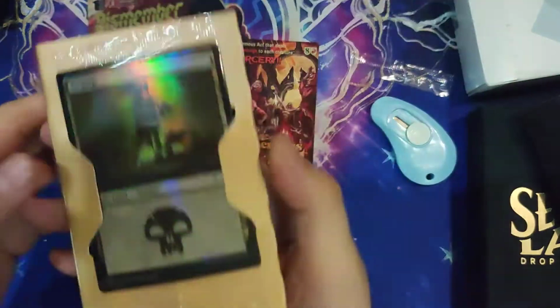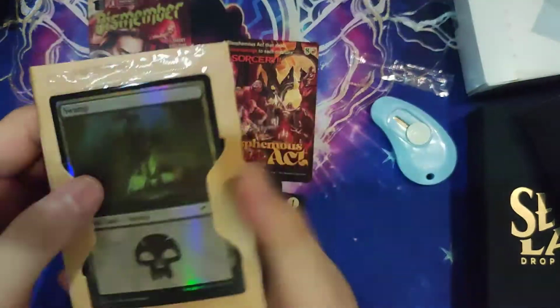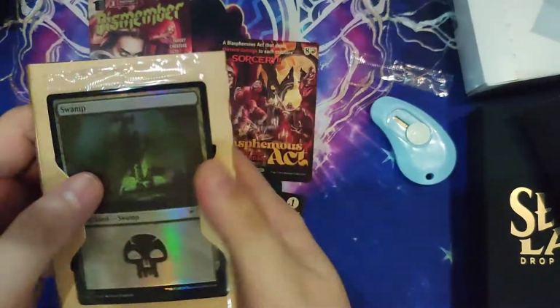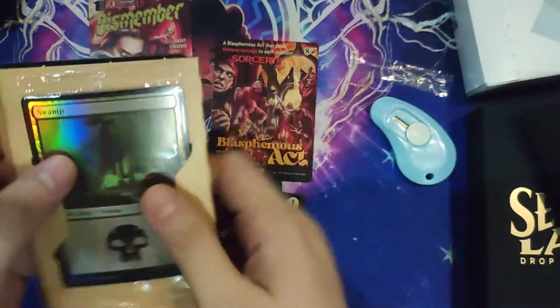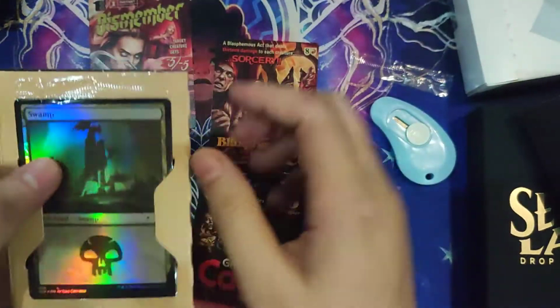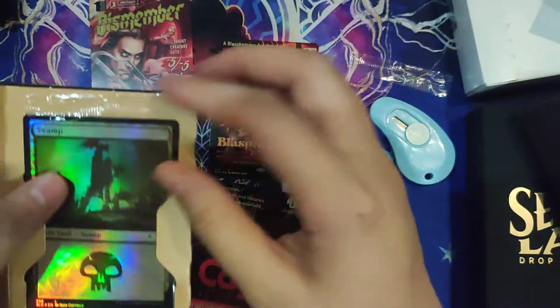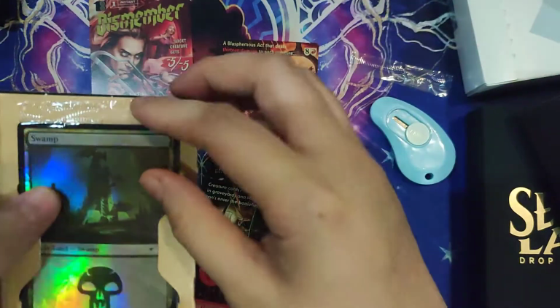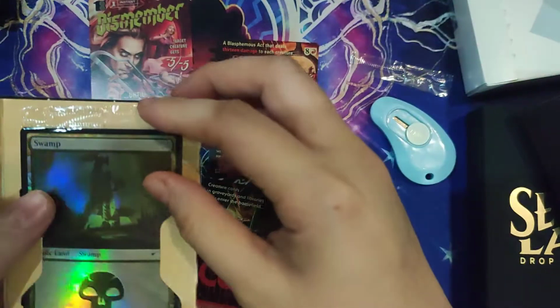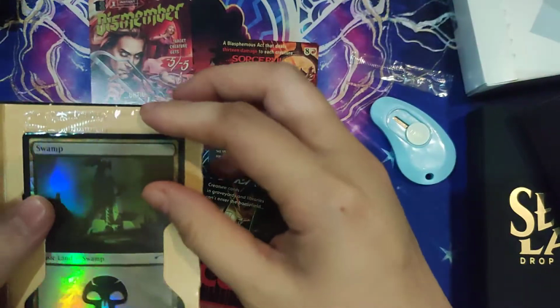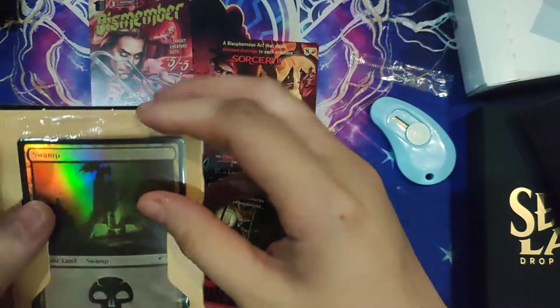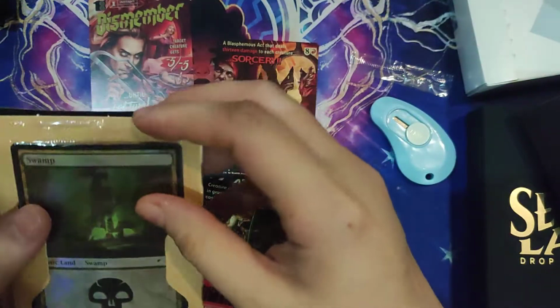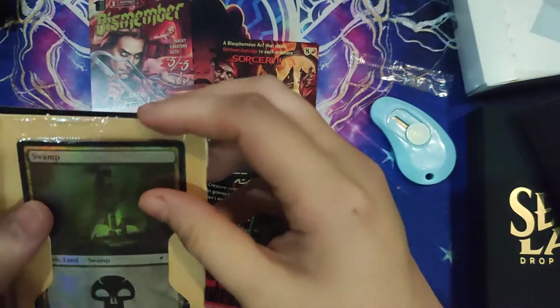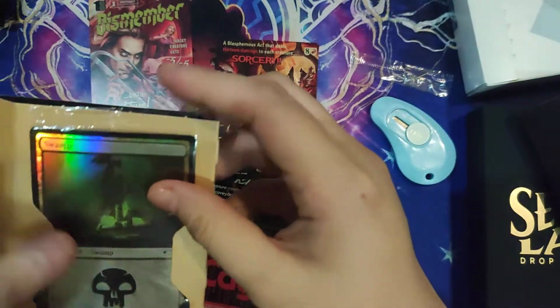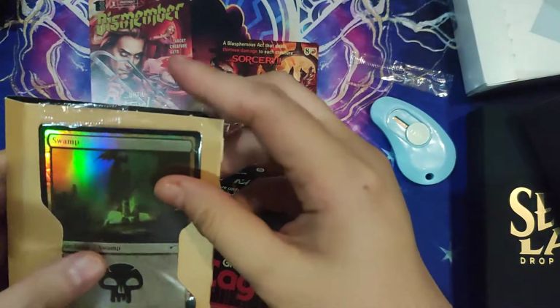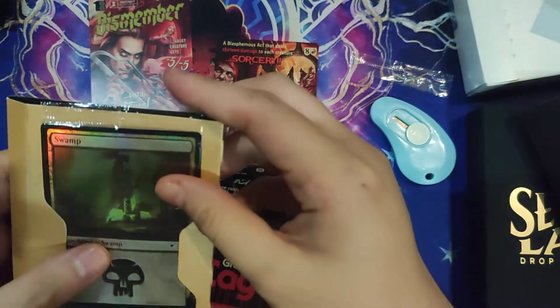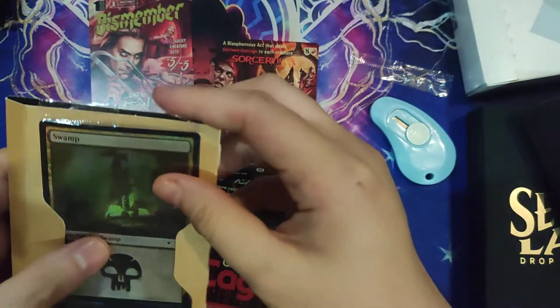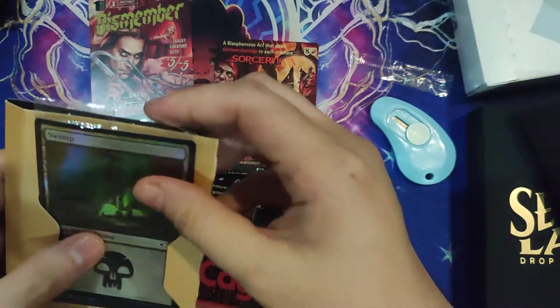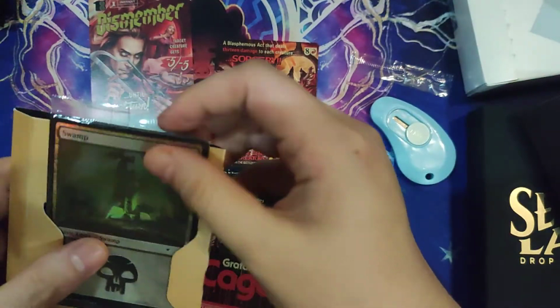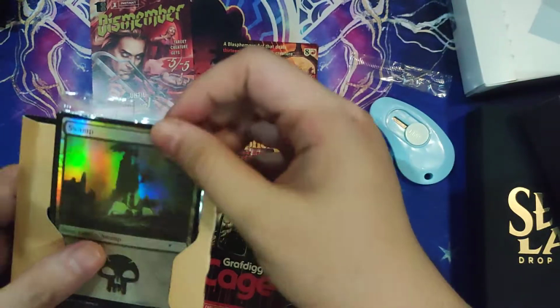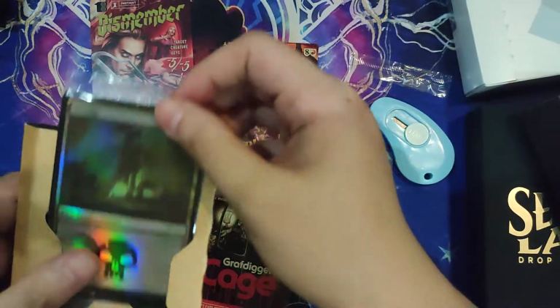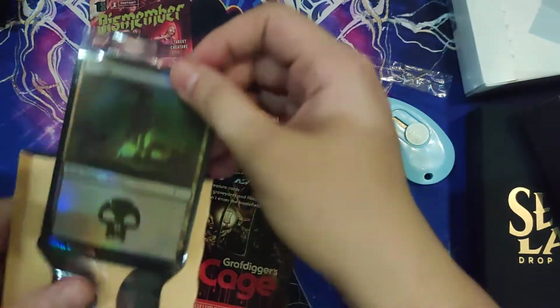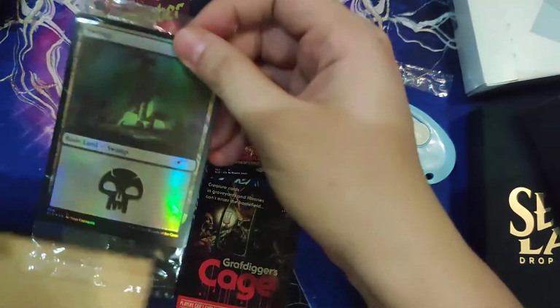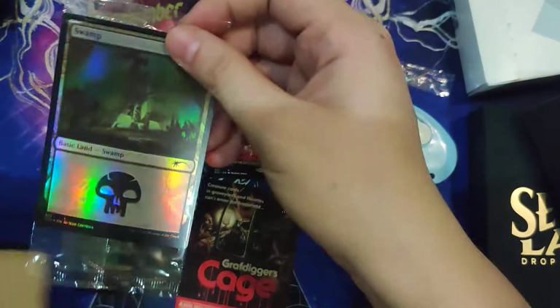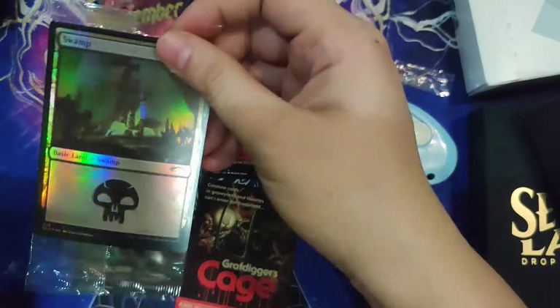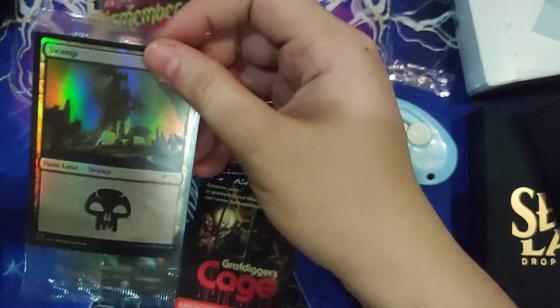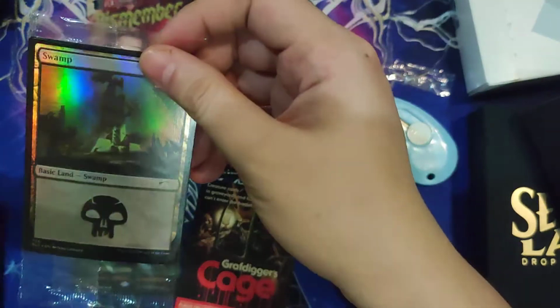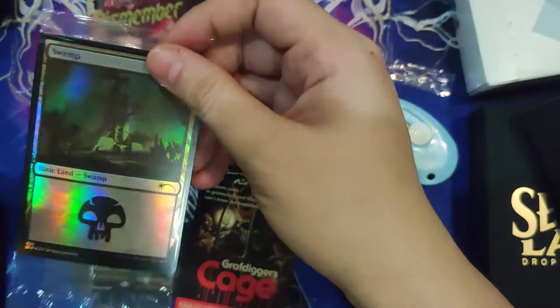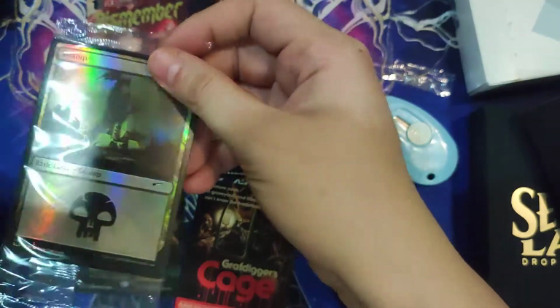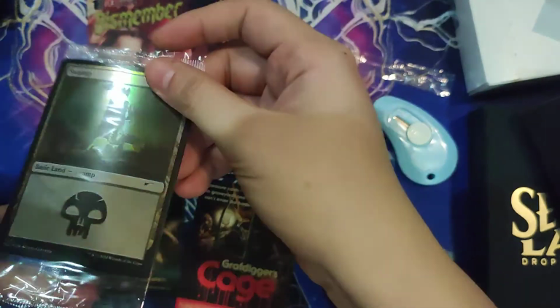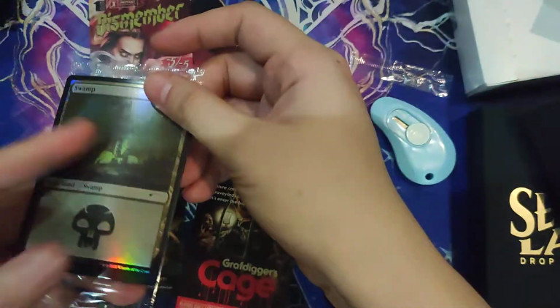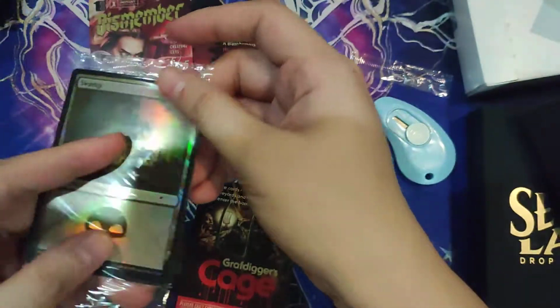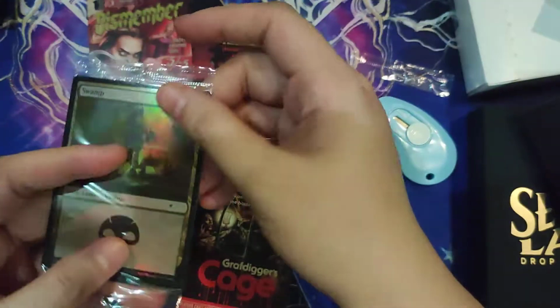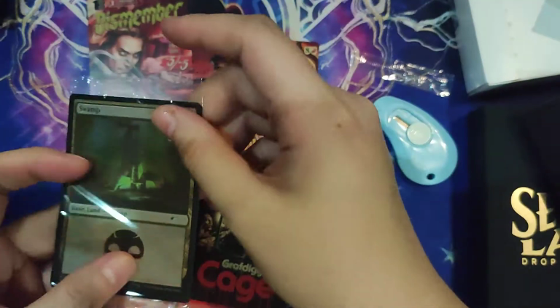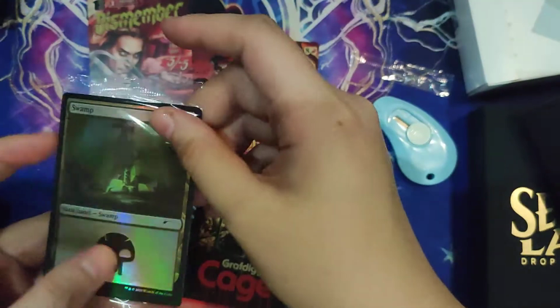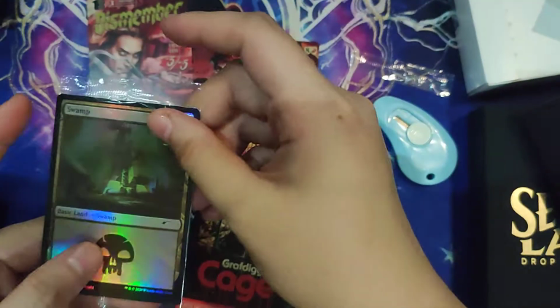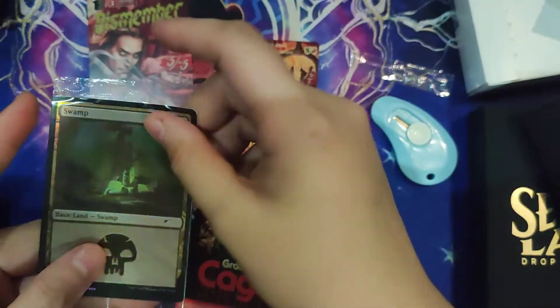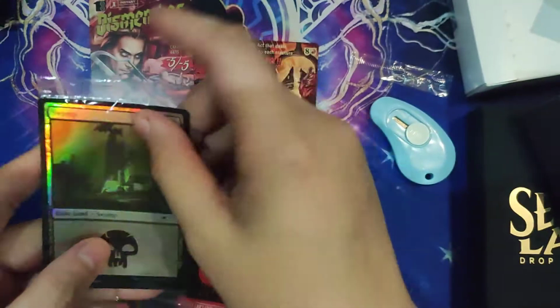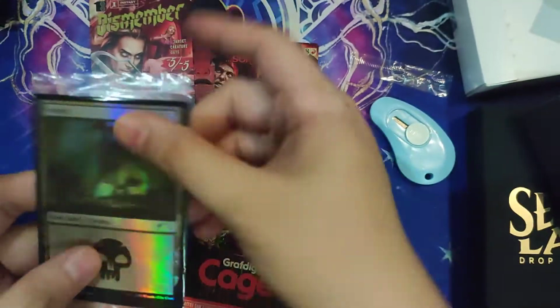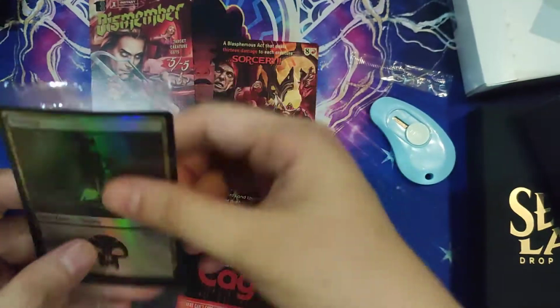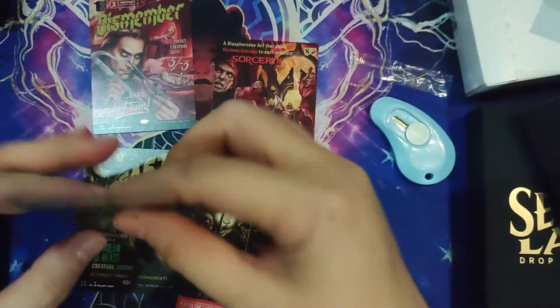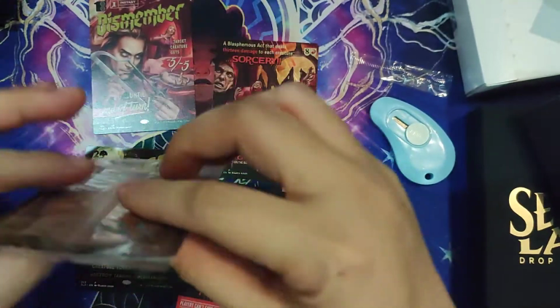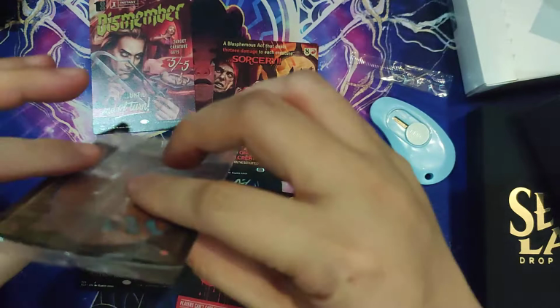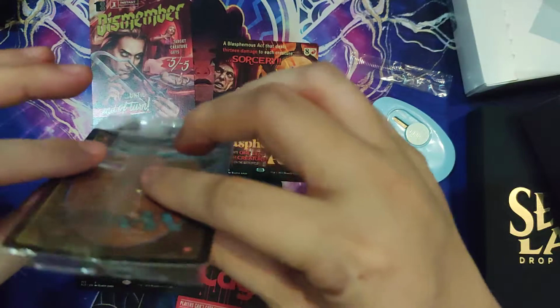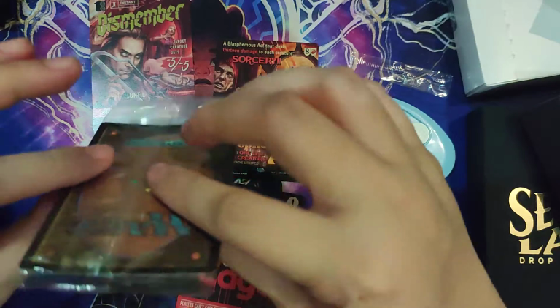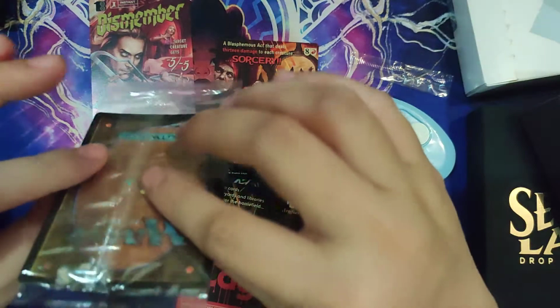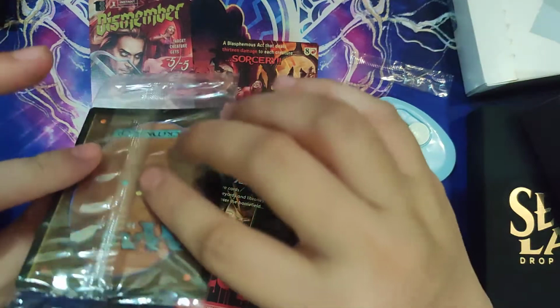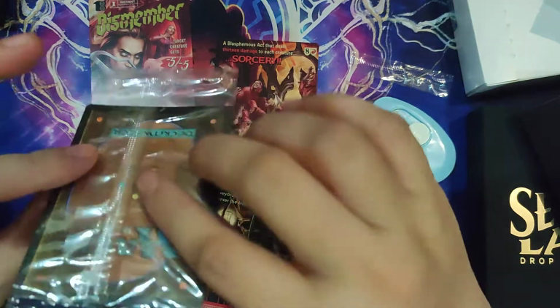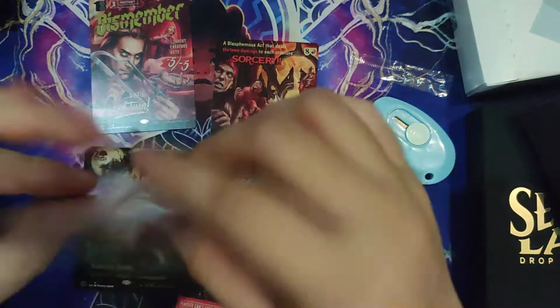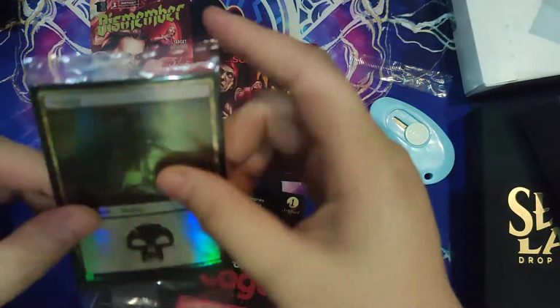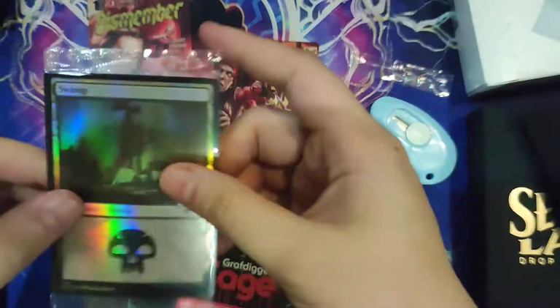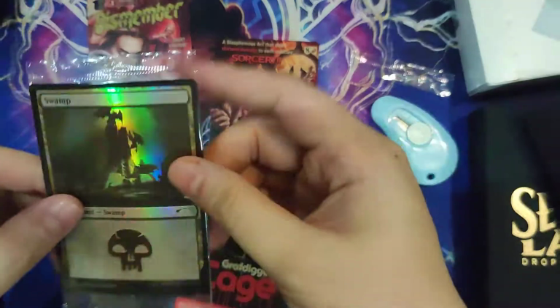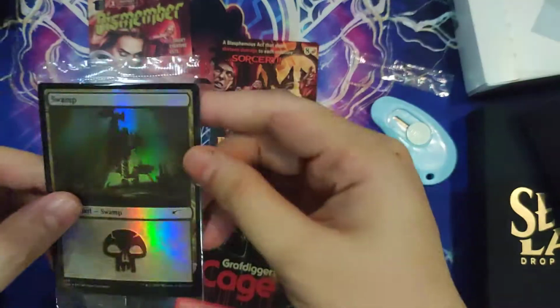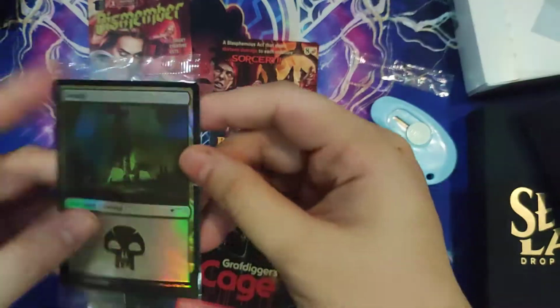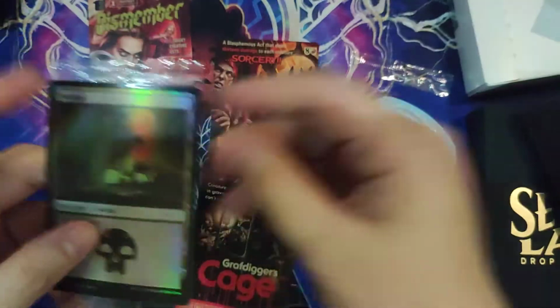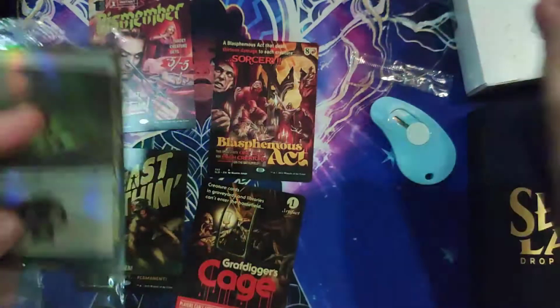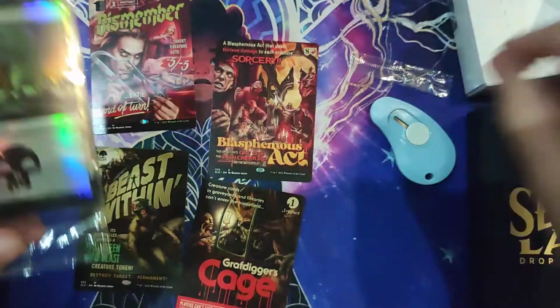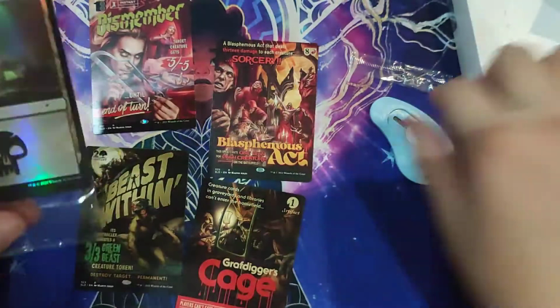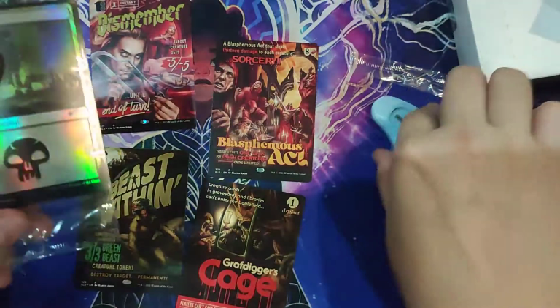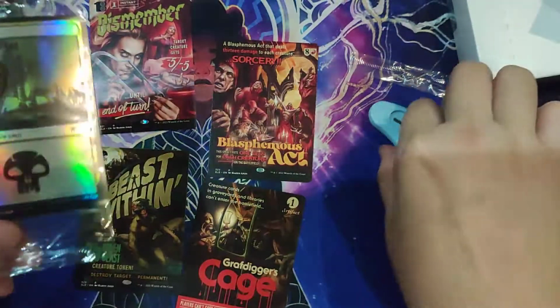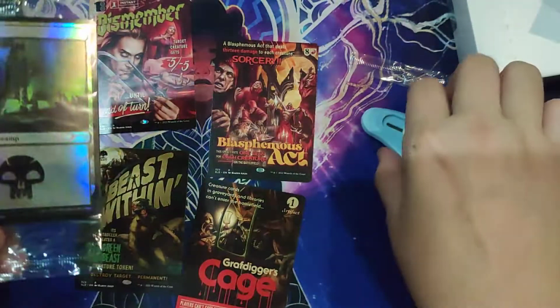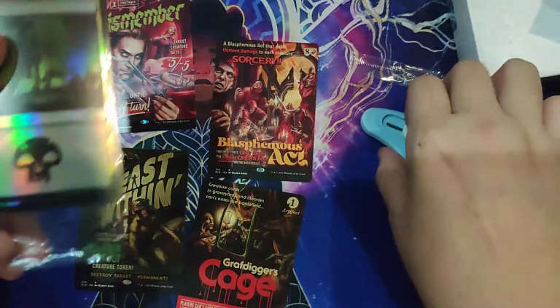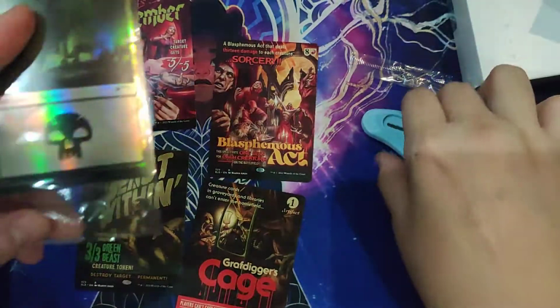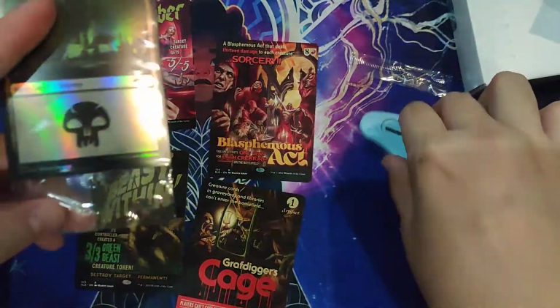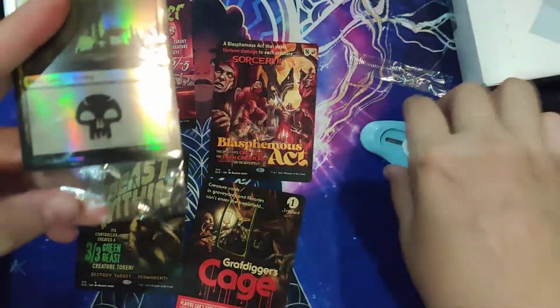And then Grafdigger's Cage. So these are the poster cards, and for the bonus card it's a Swamp with a slight bit of curling.